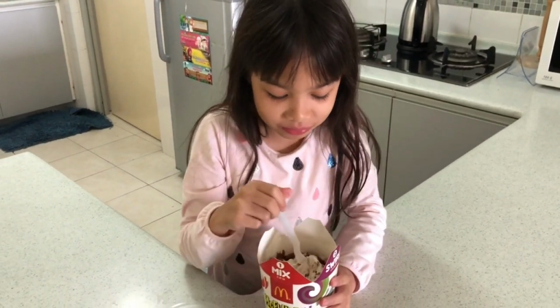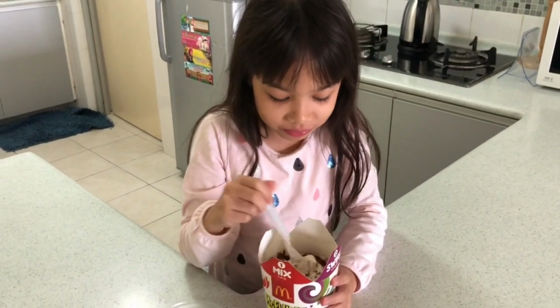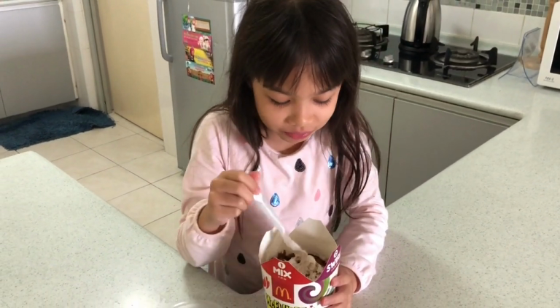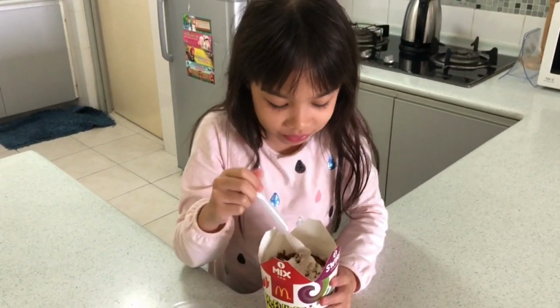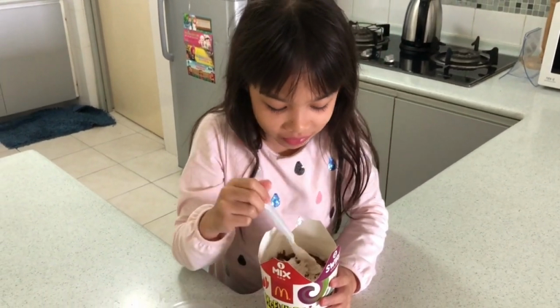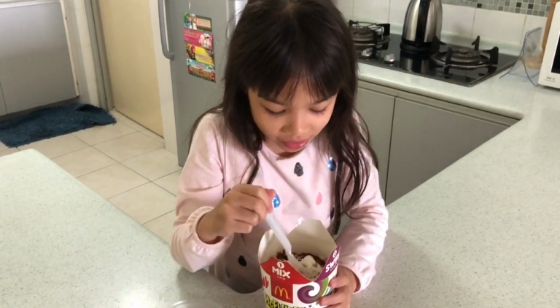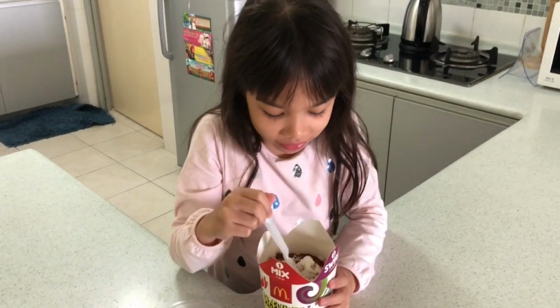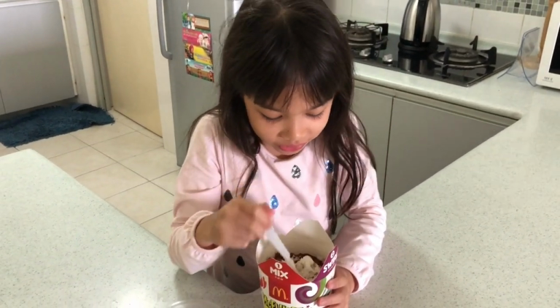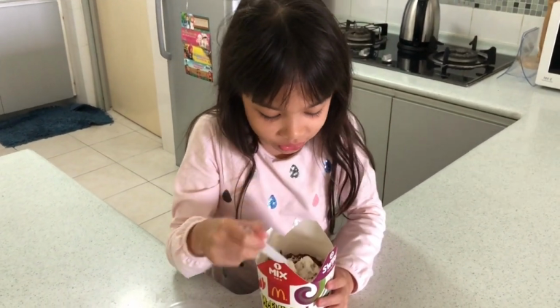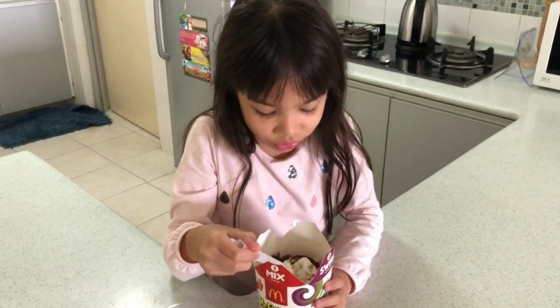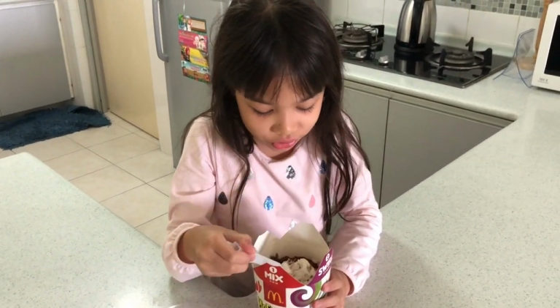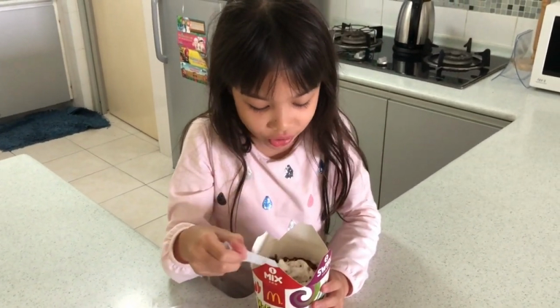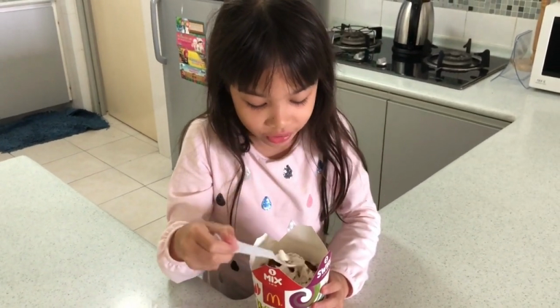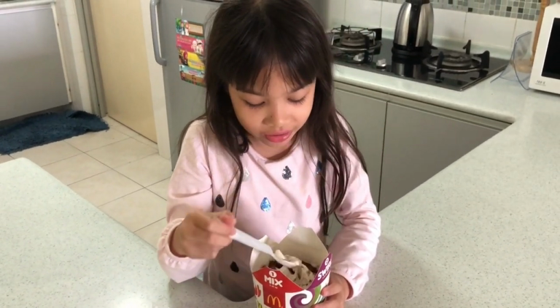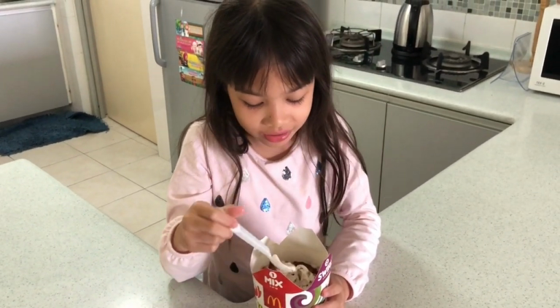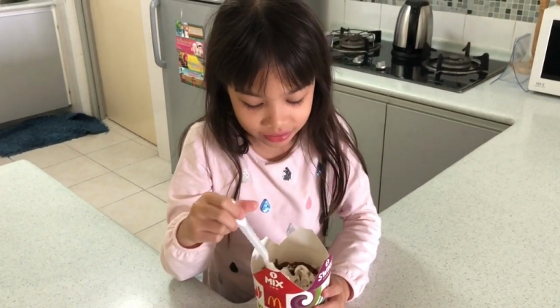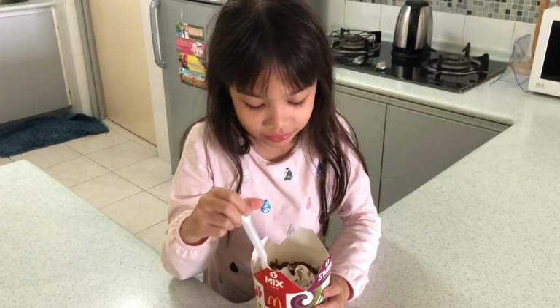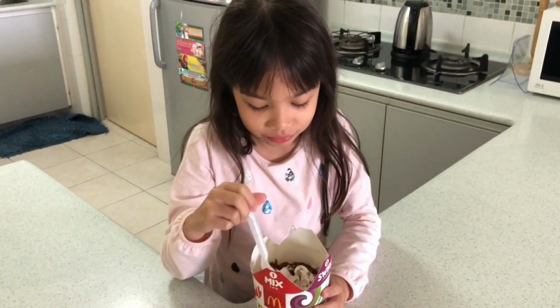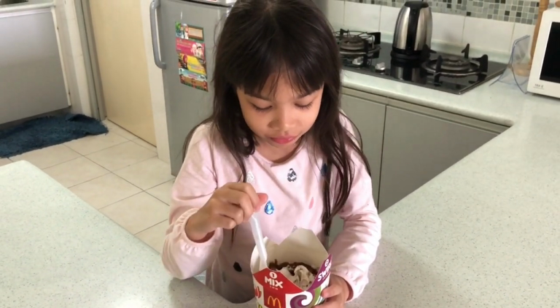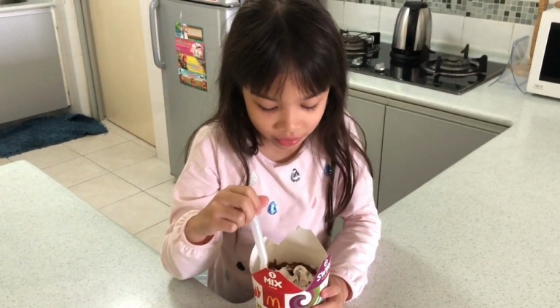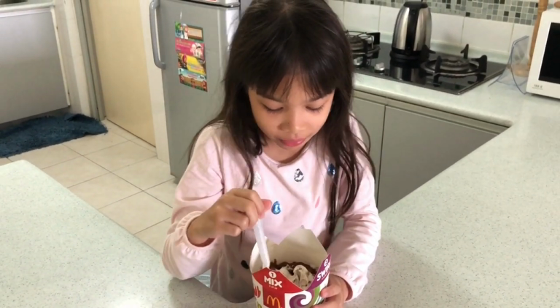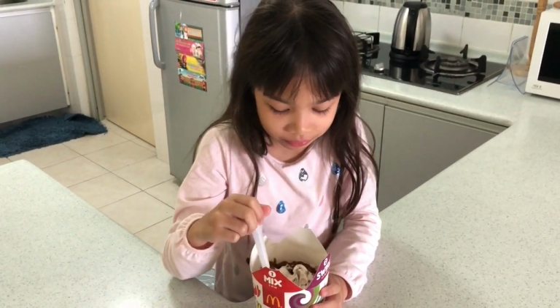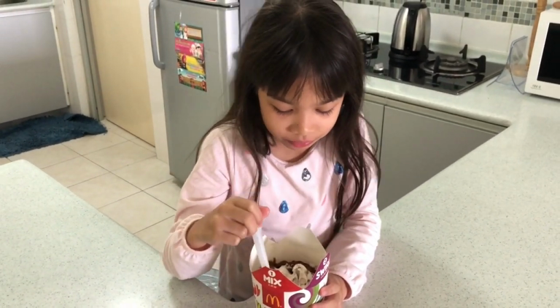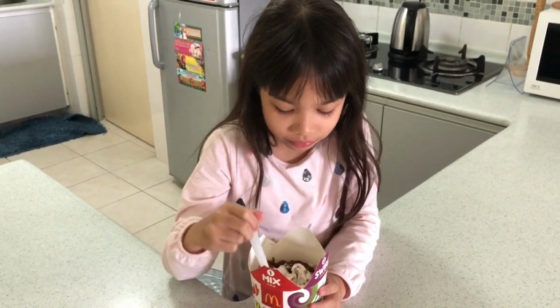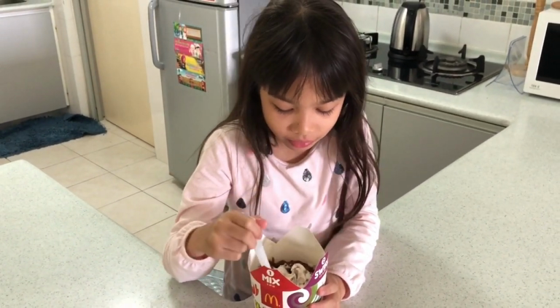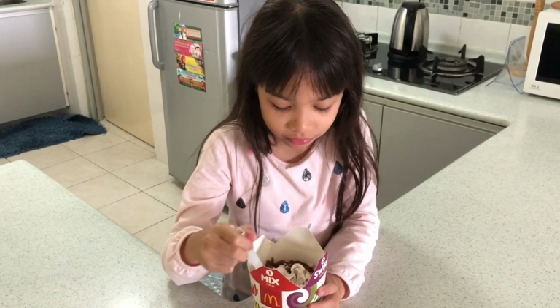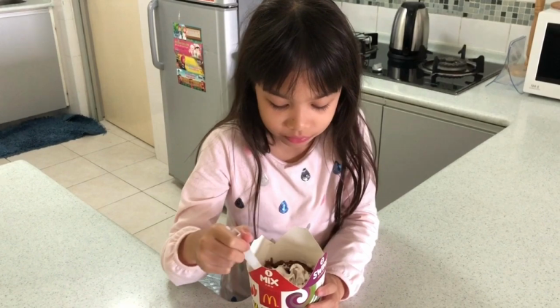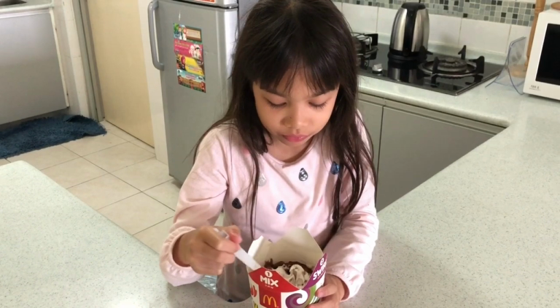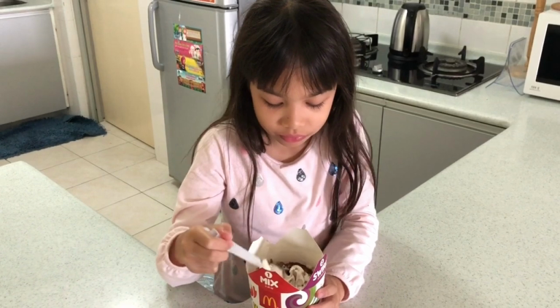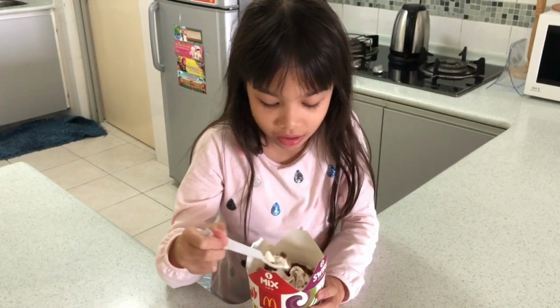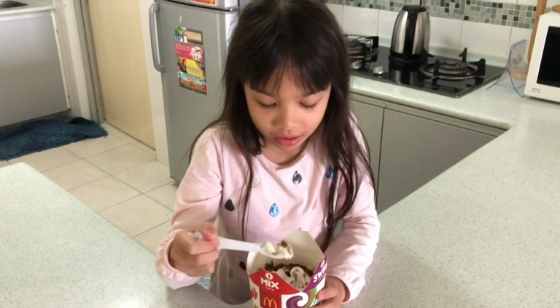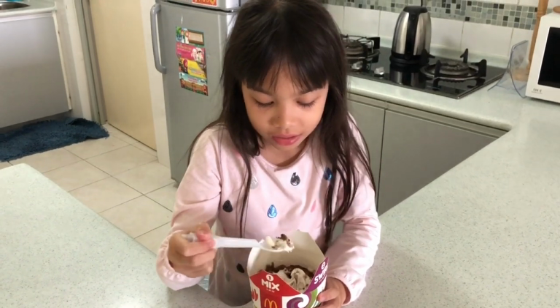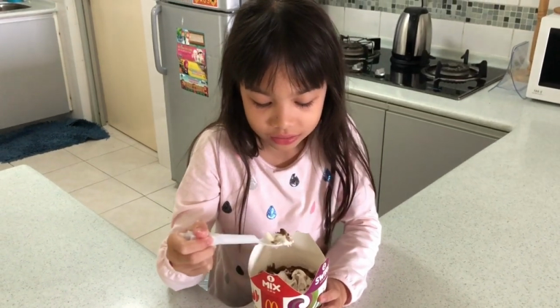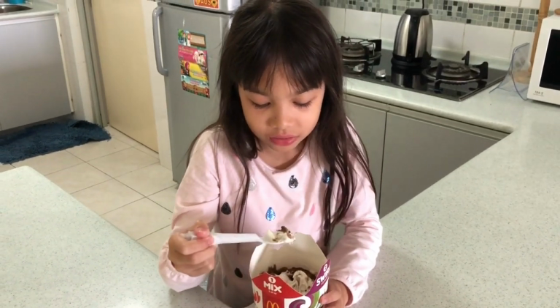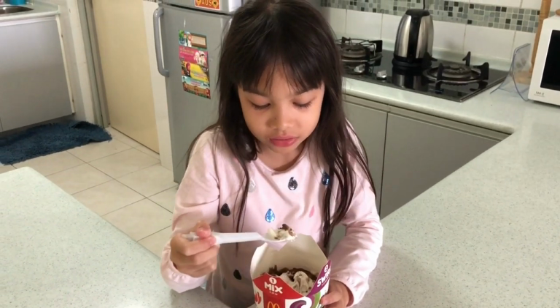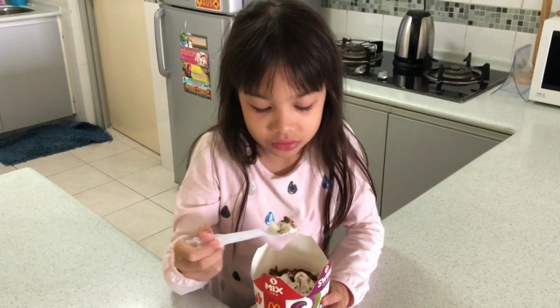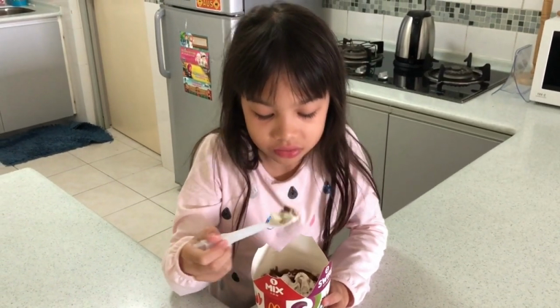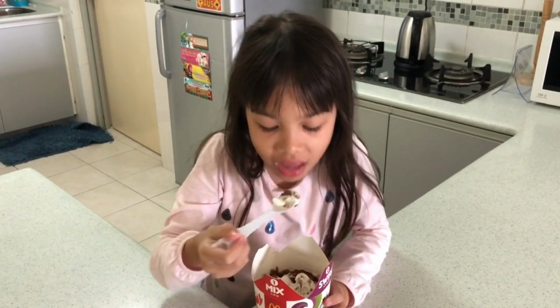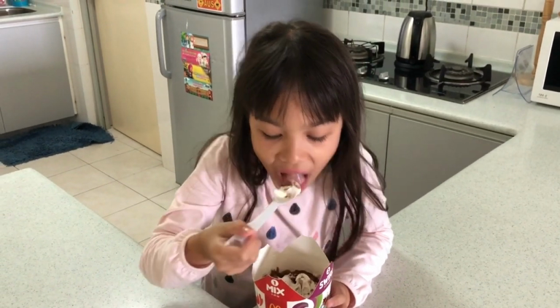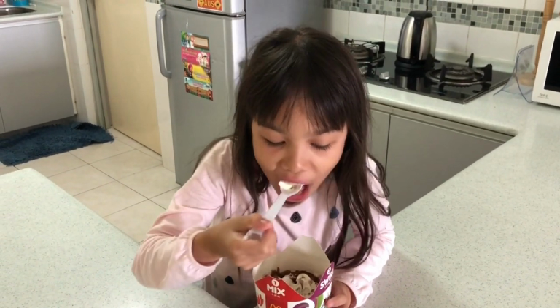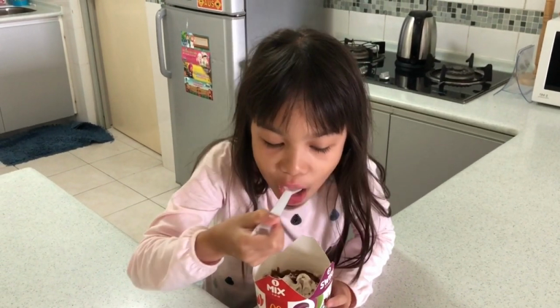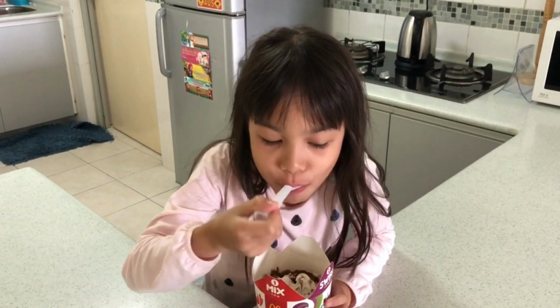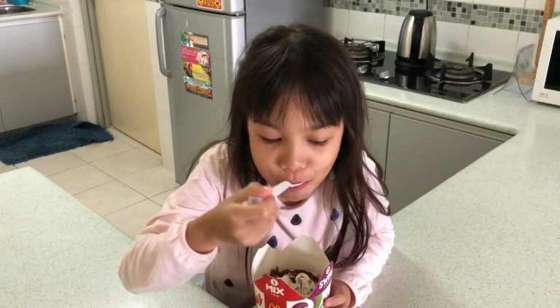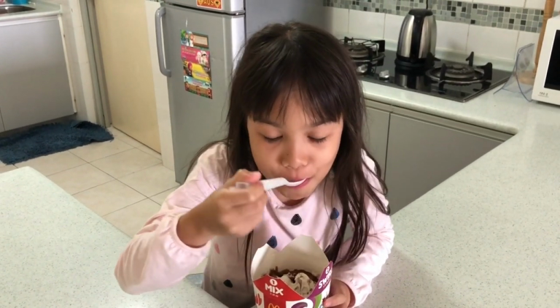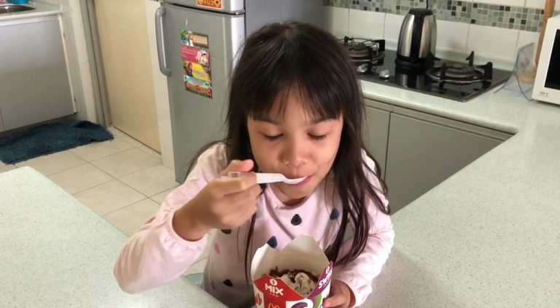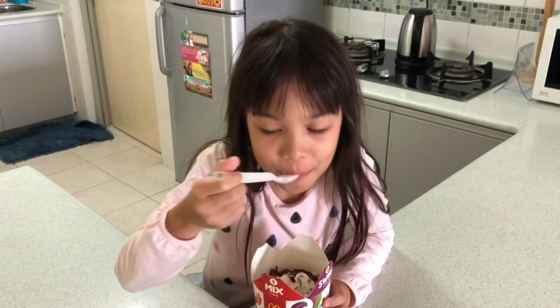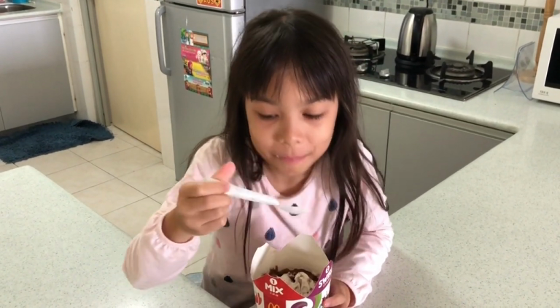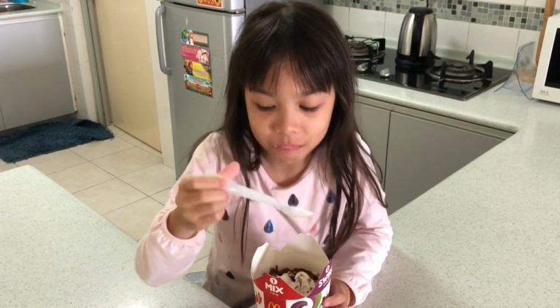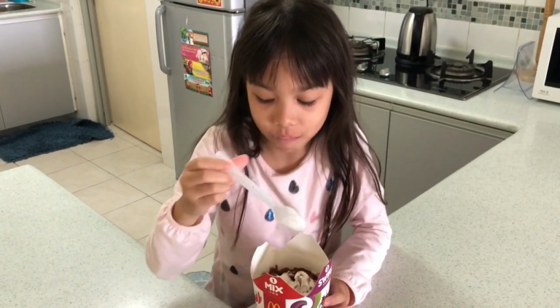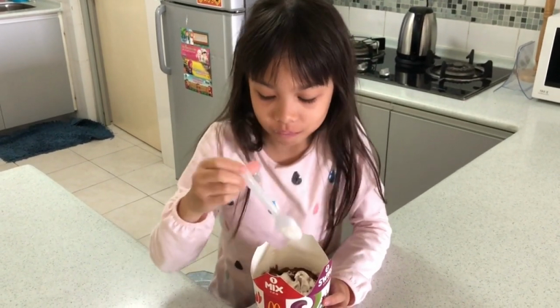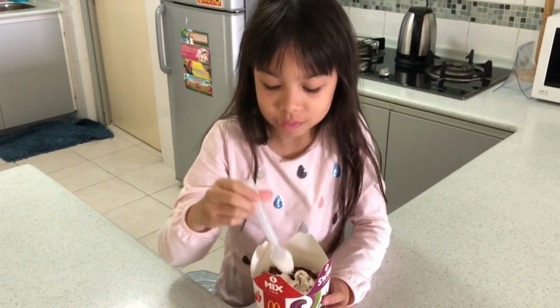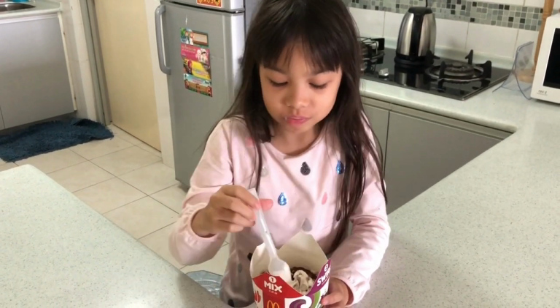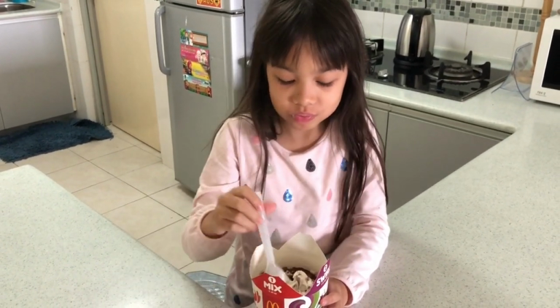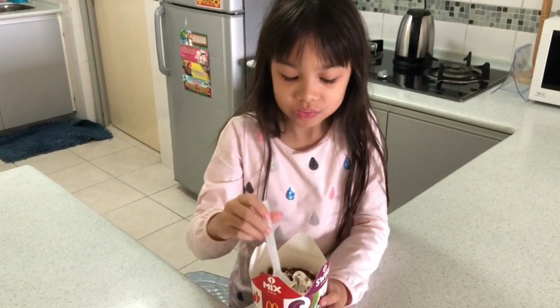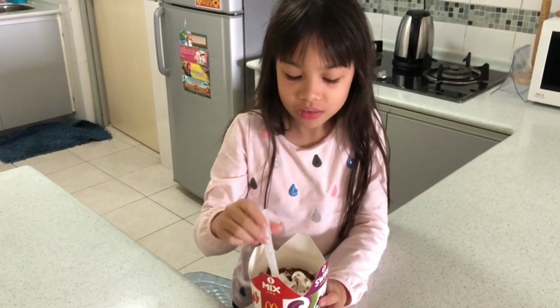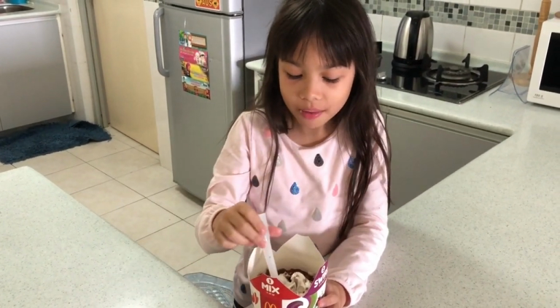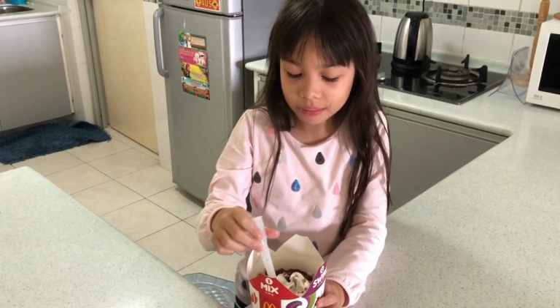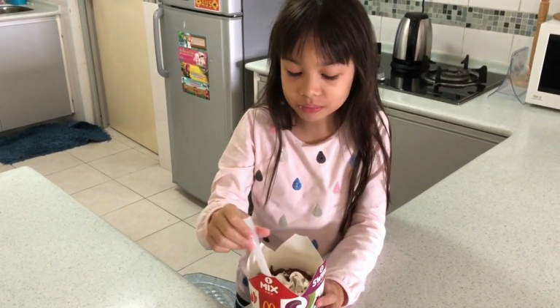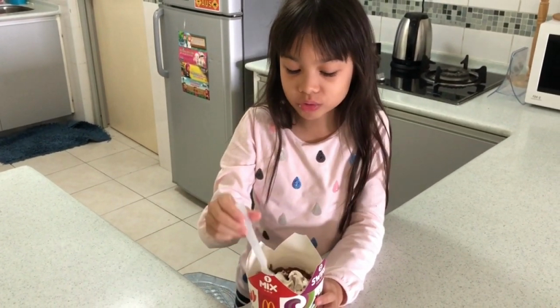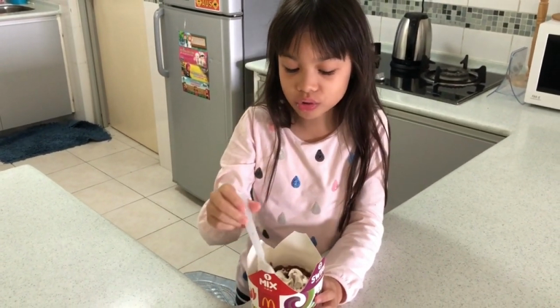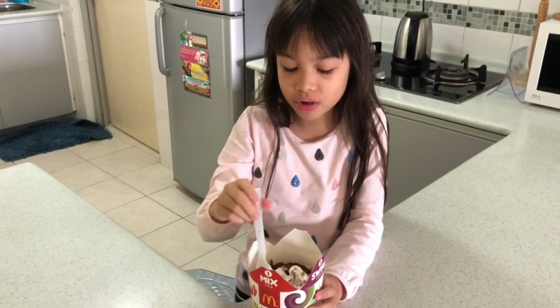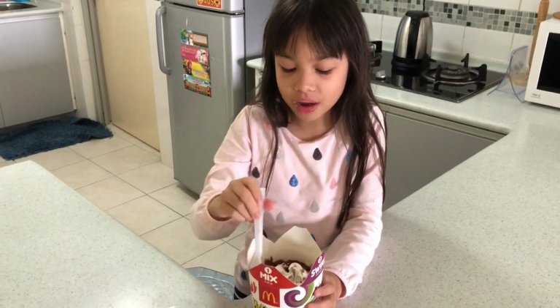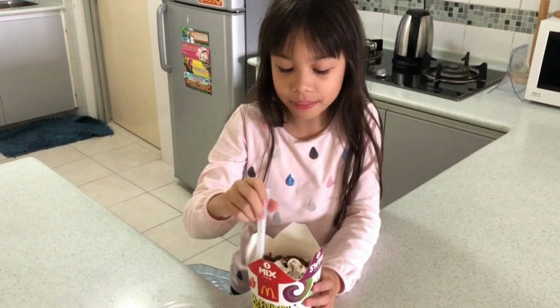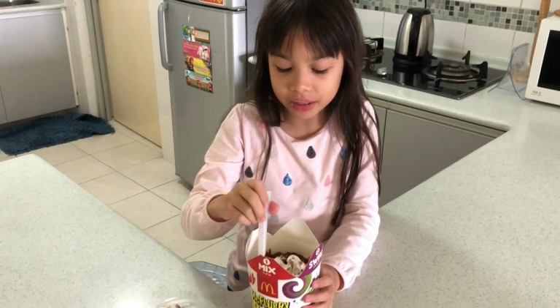It seems to be very nice and so chocolatey. I like this — so yummy!